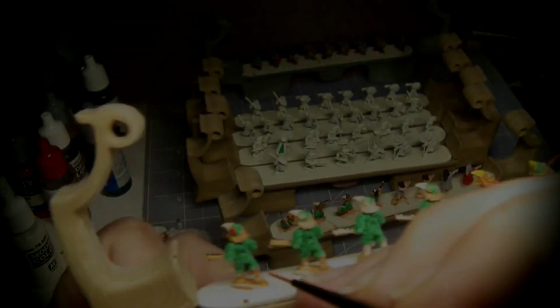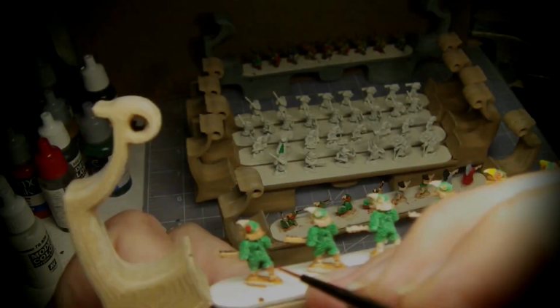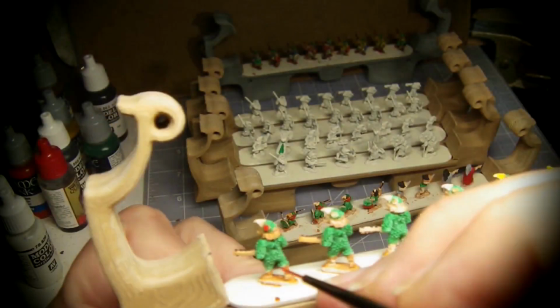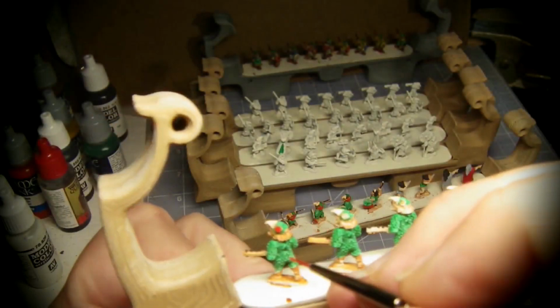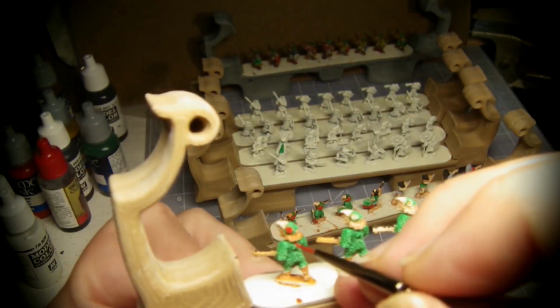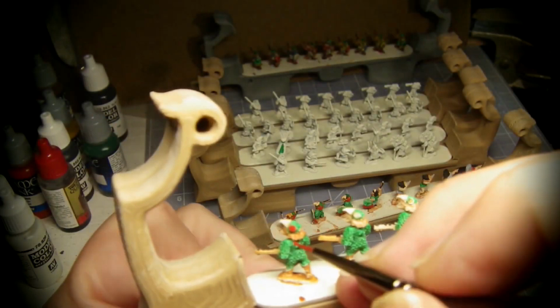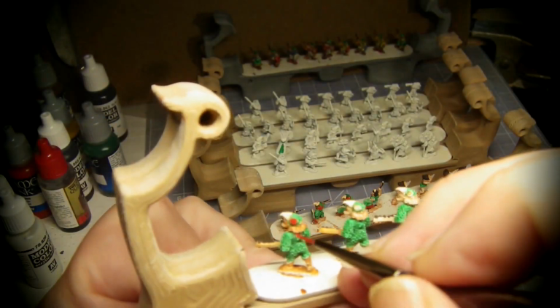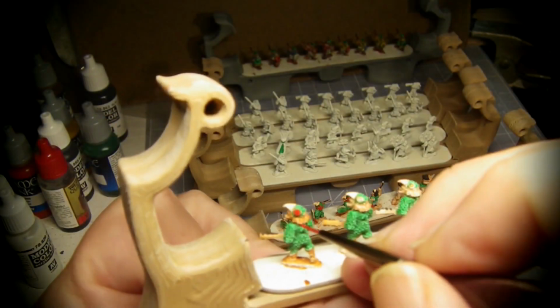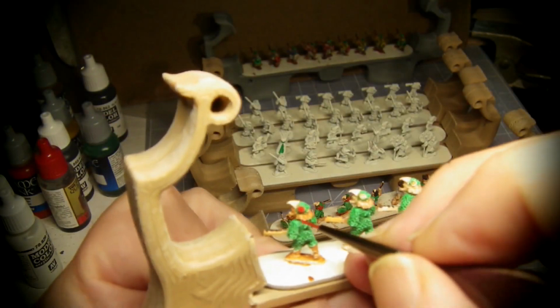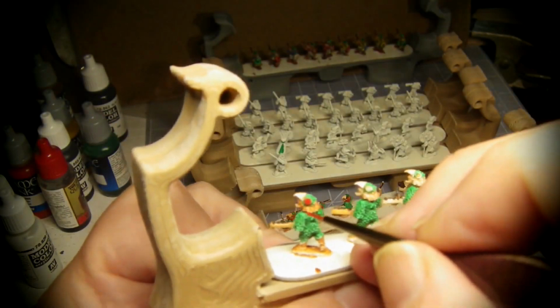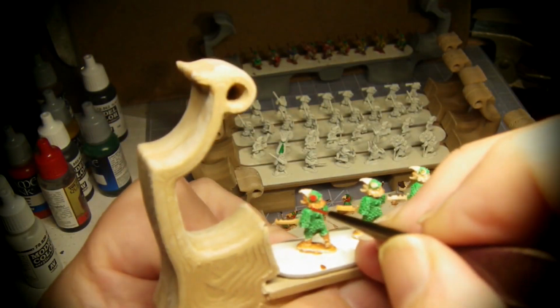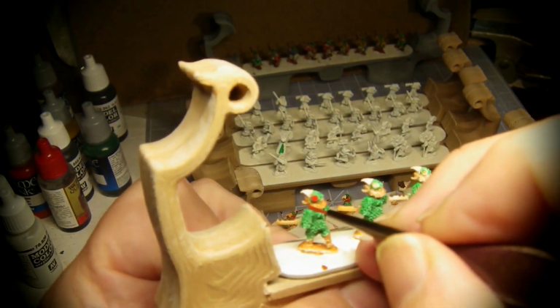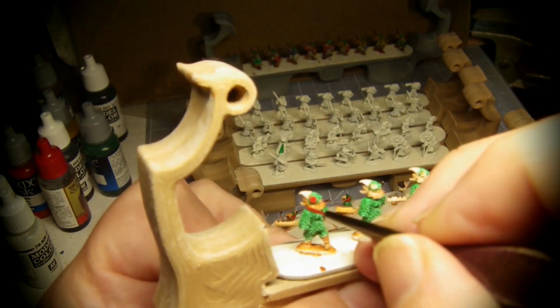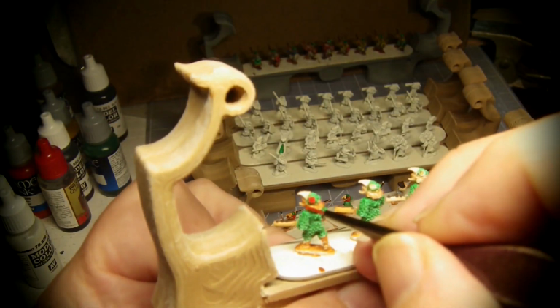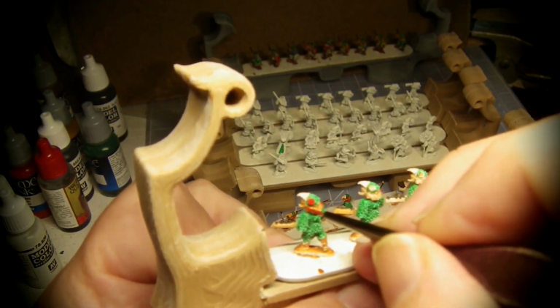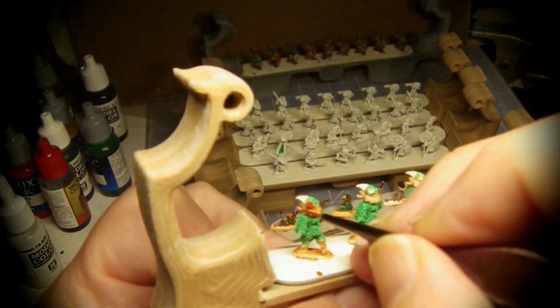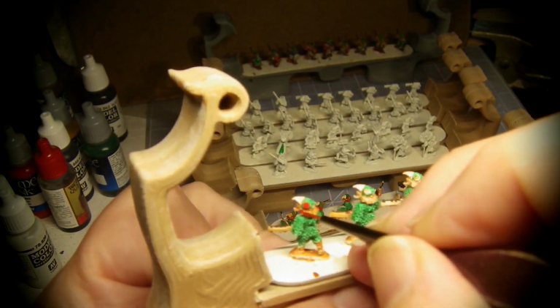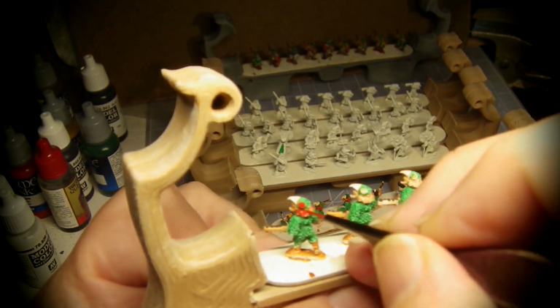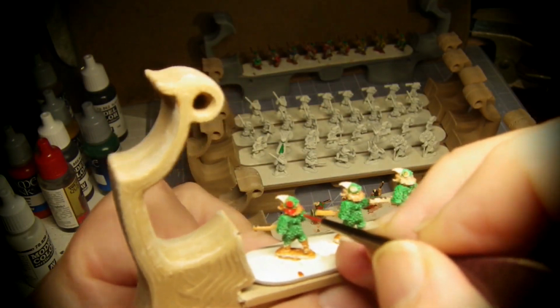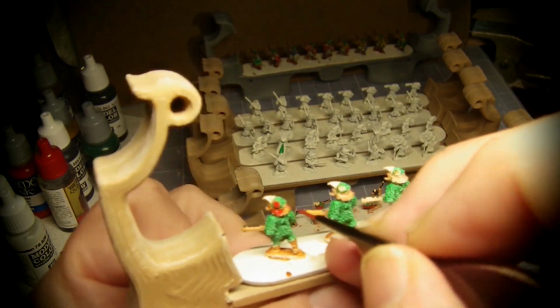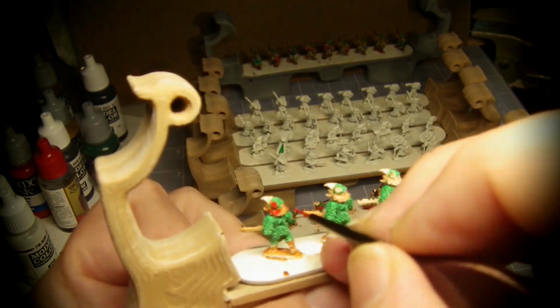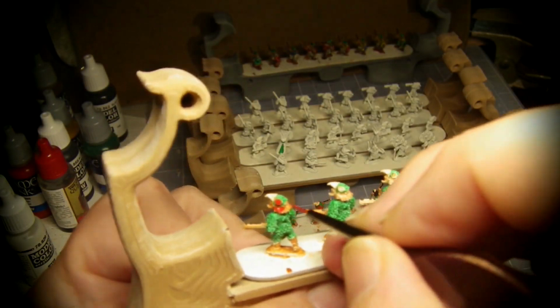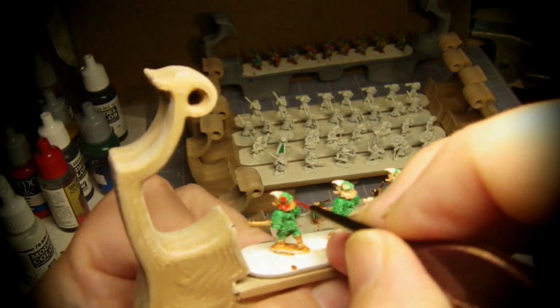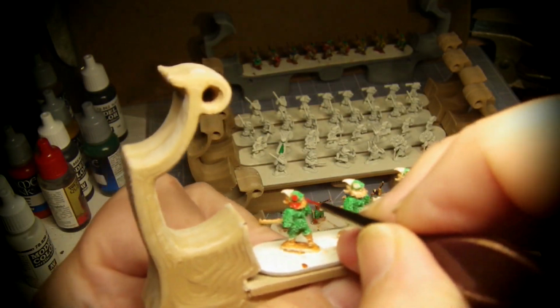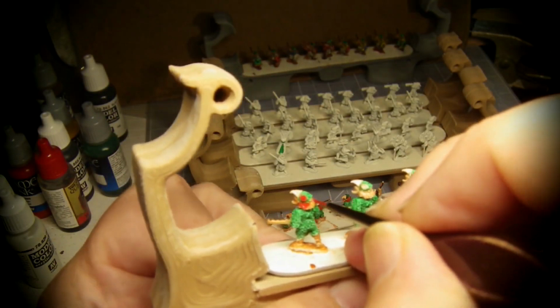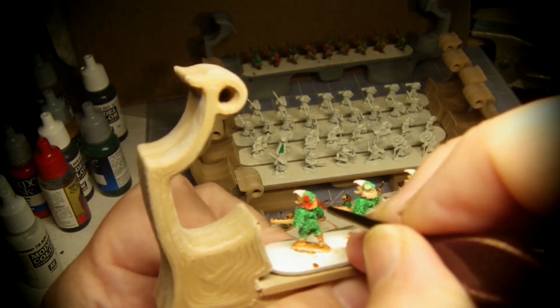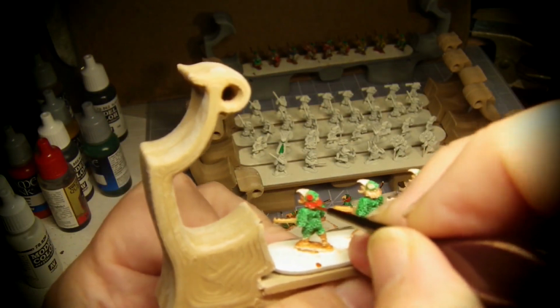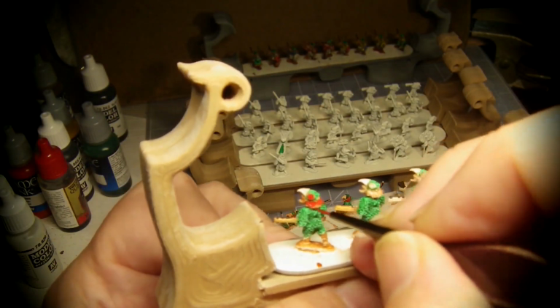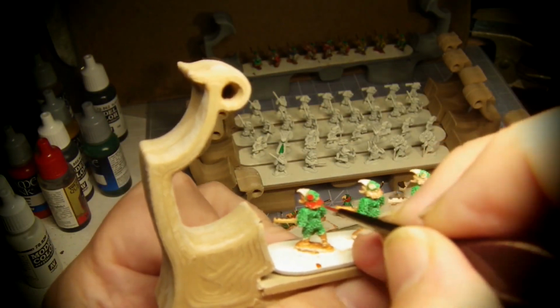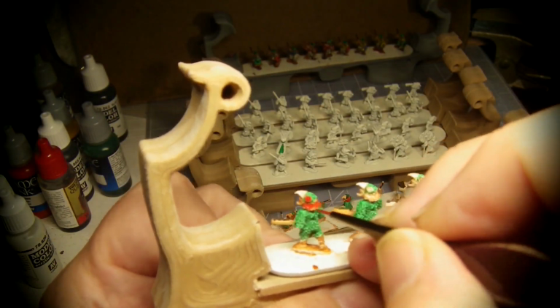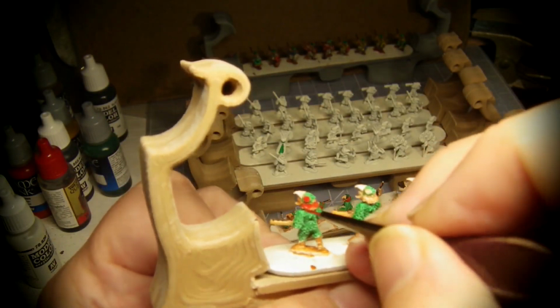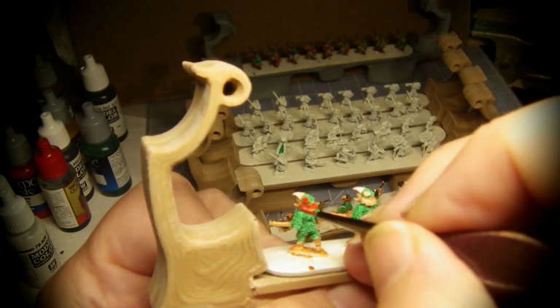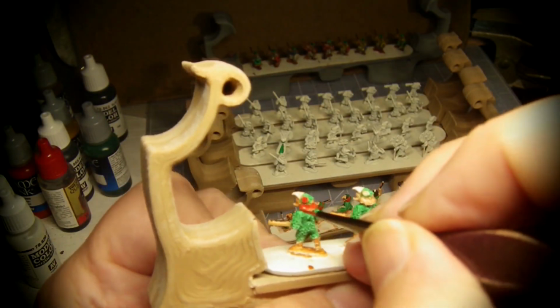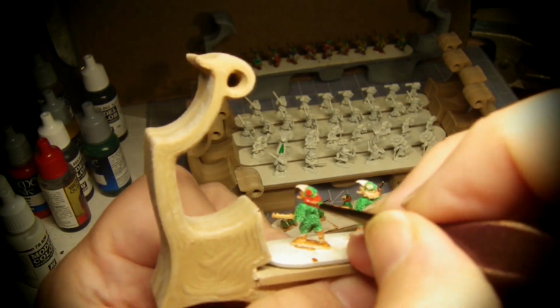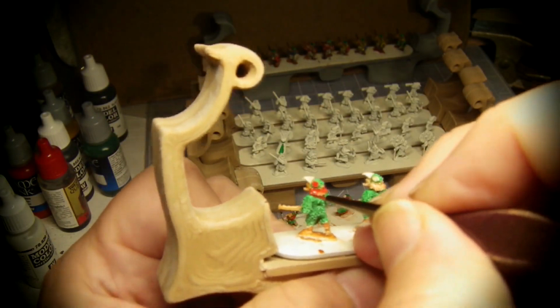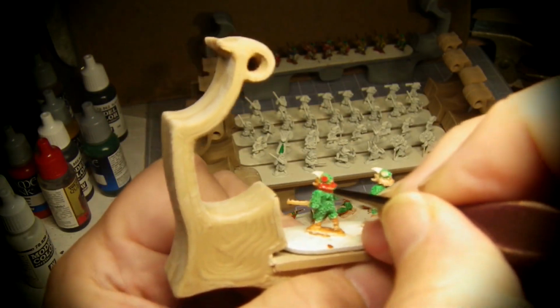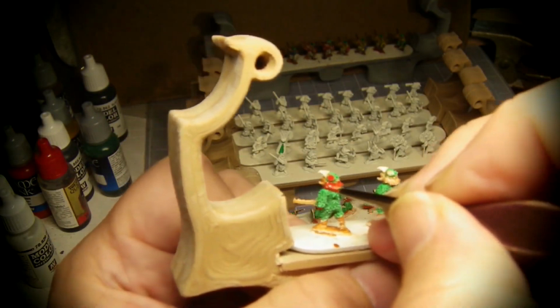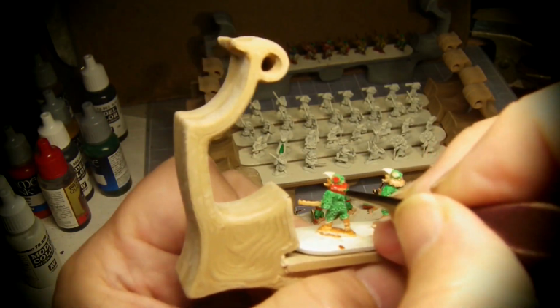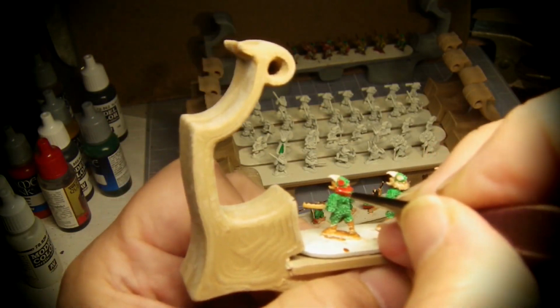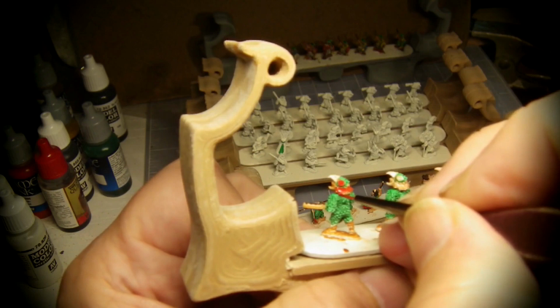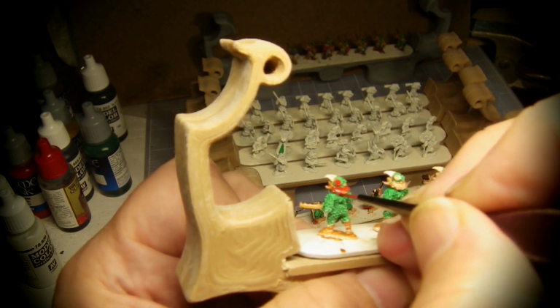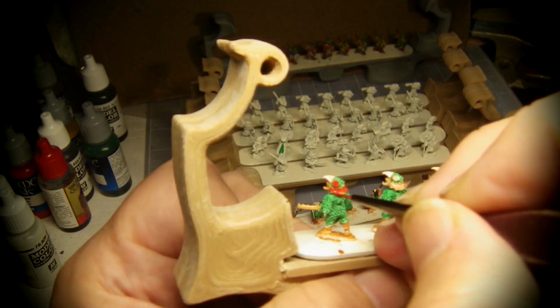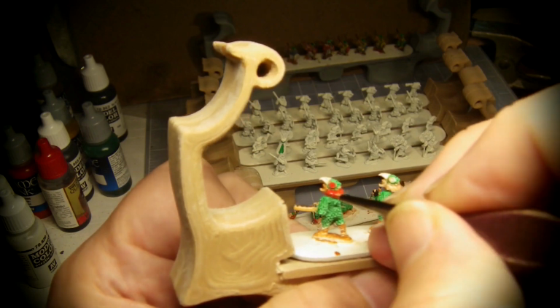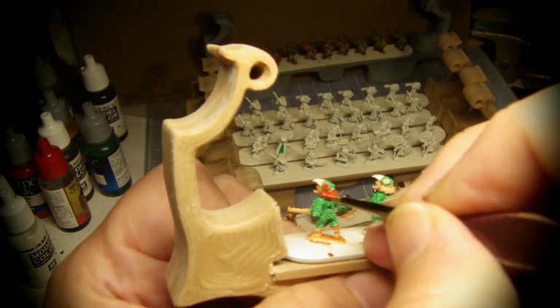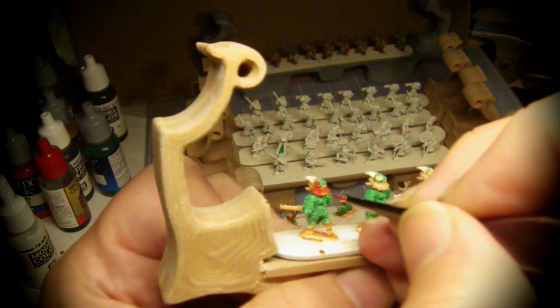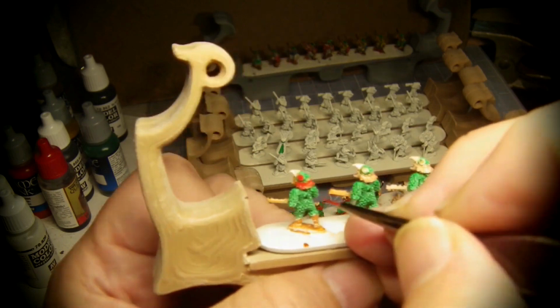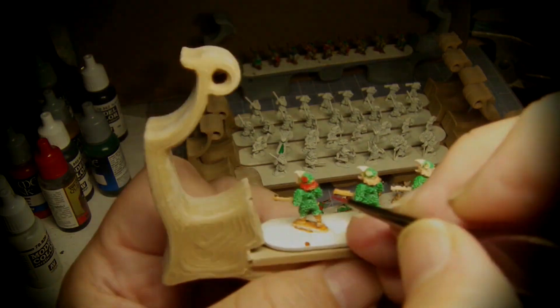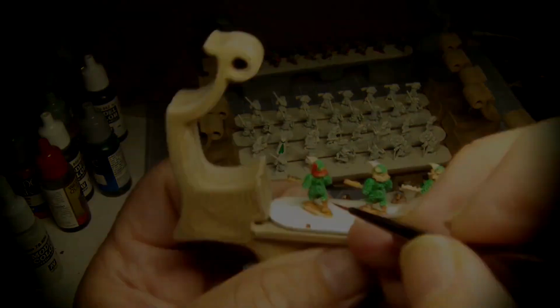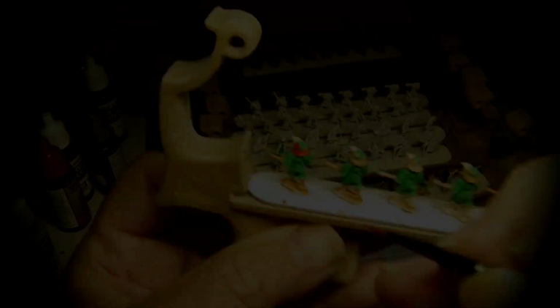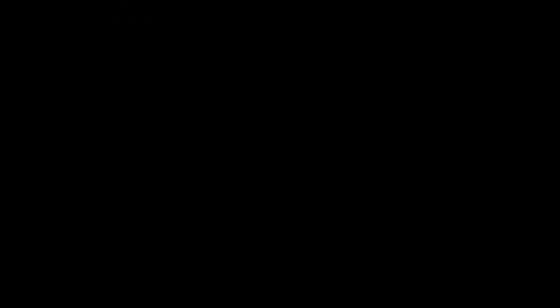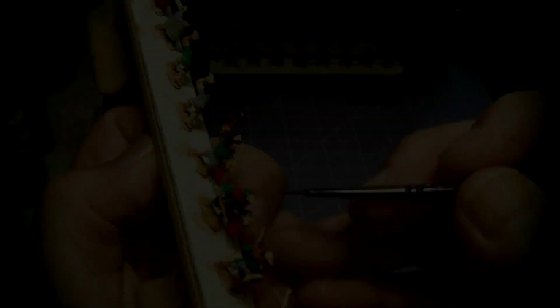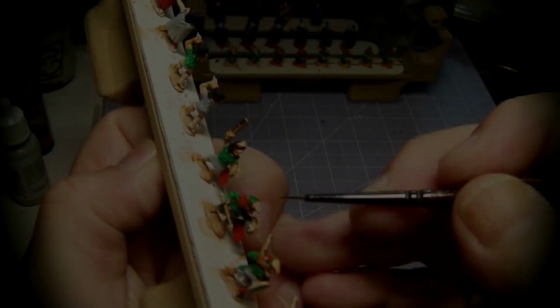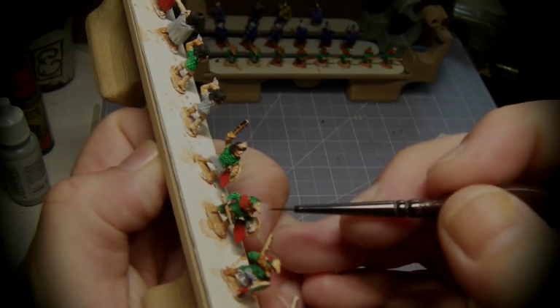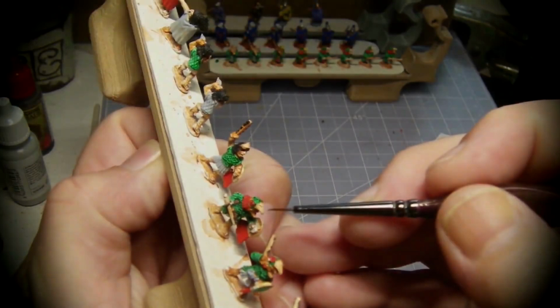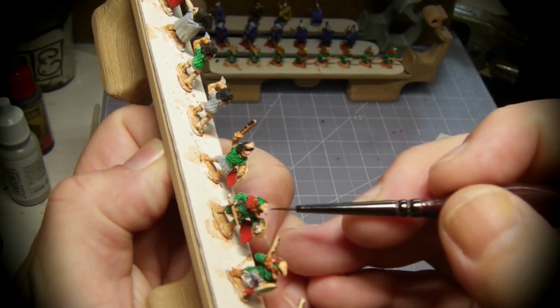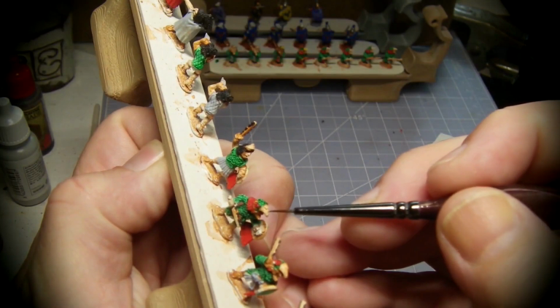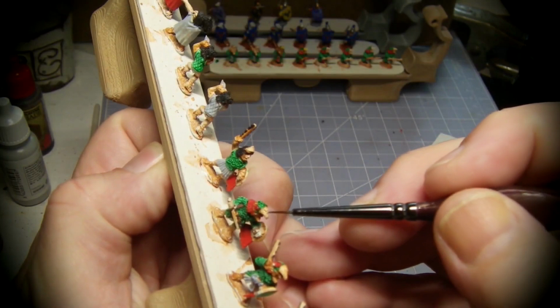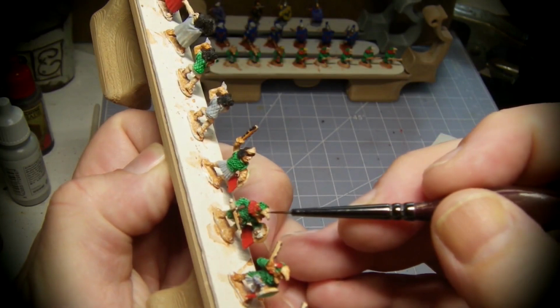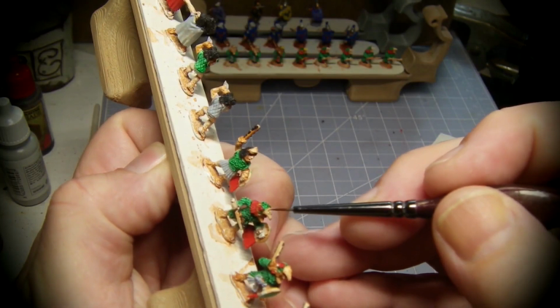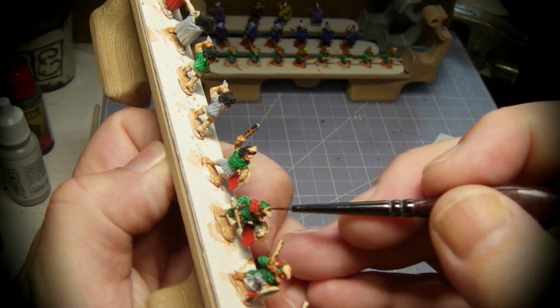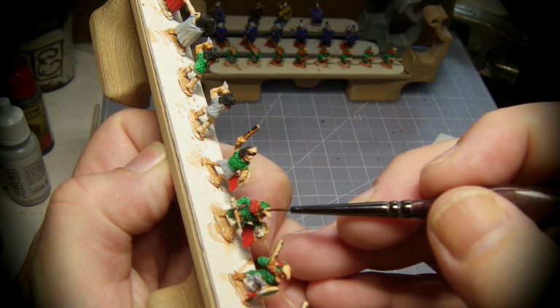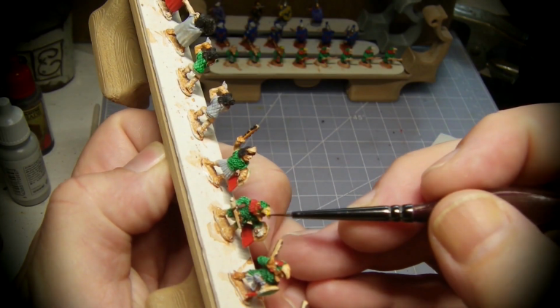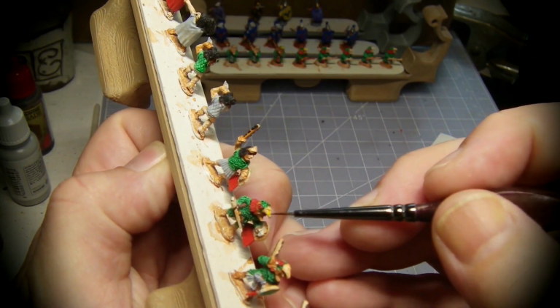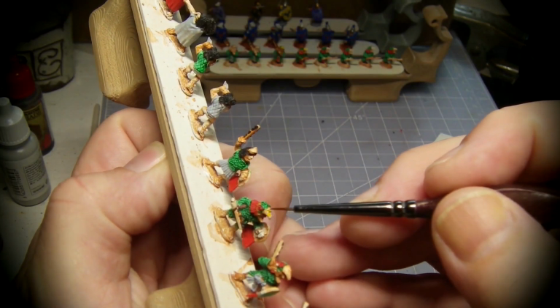Did I say Eagle Knights? How about Parrot Knights? The green and red combo is striking and does a good job to highlight the model features.